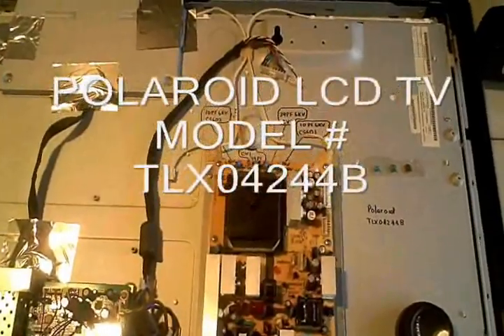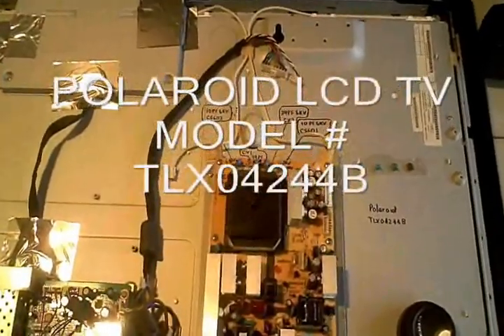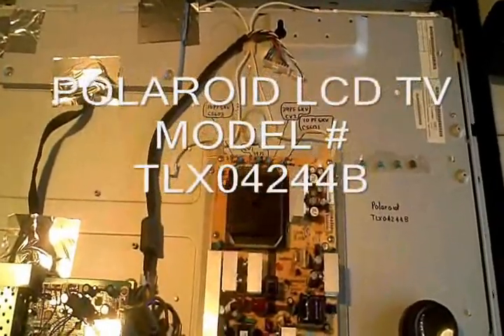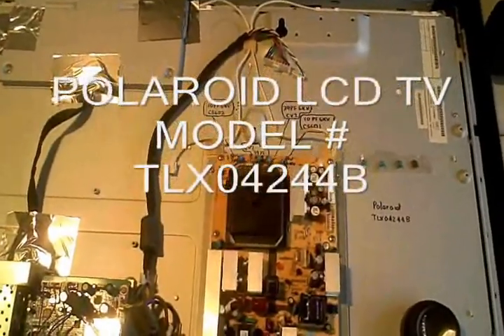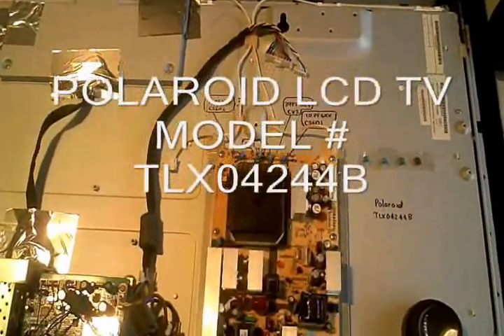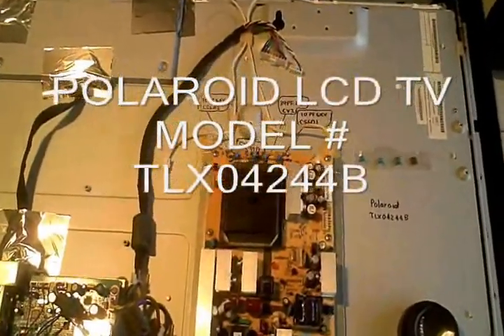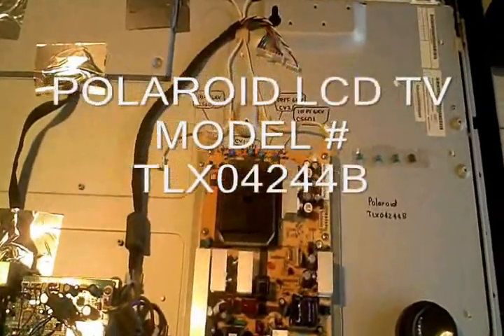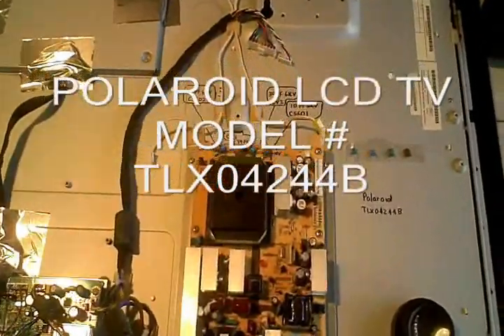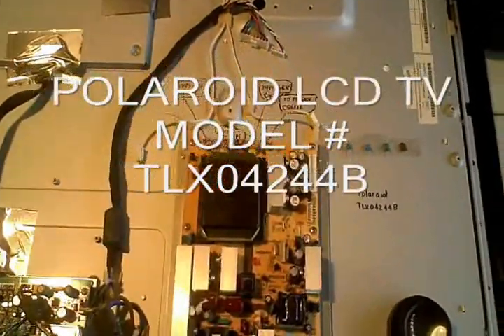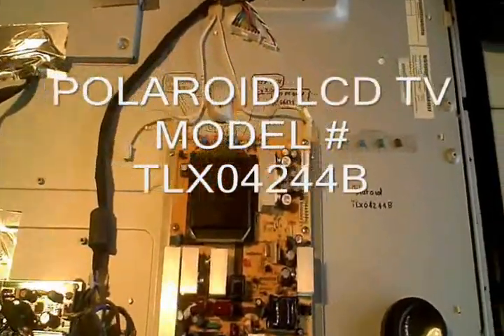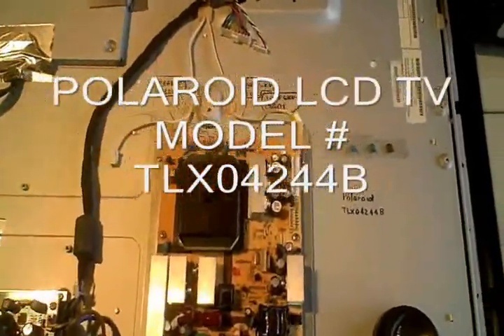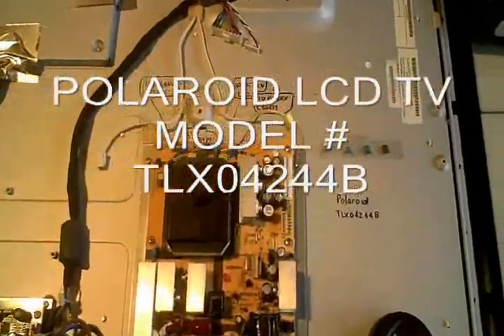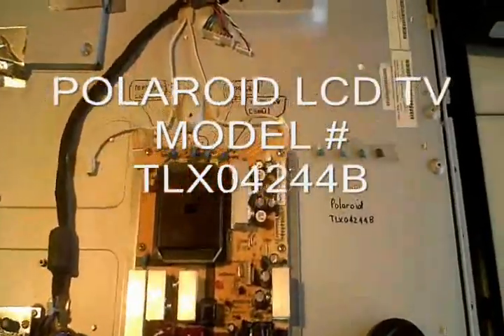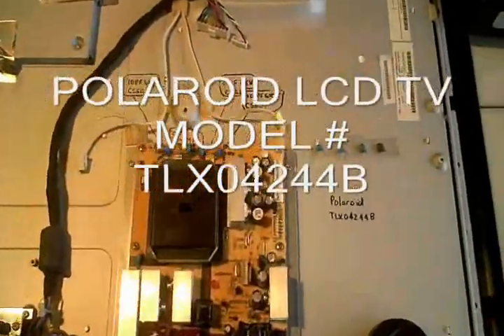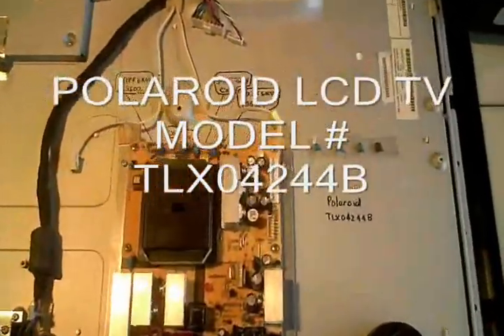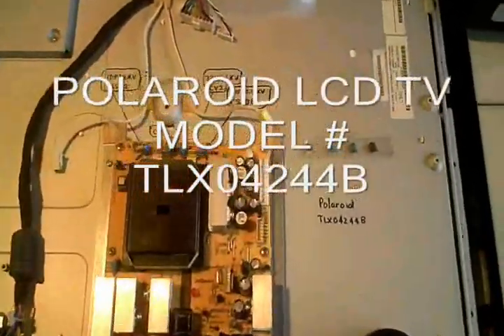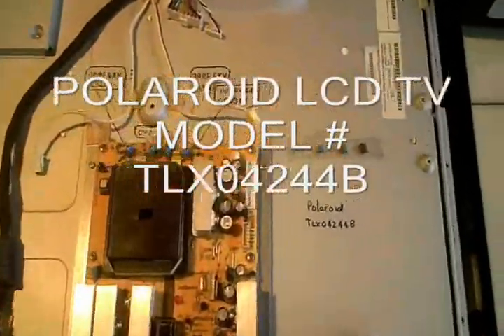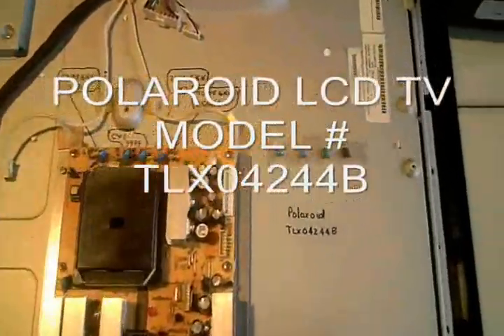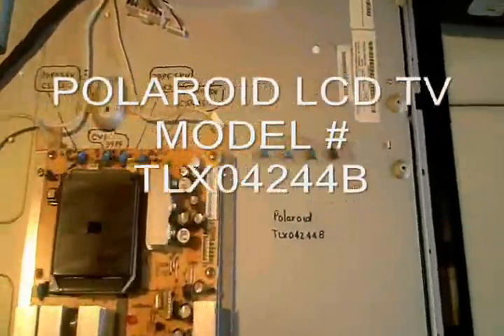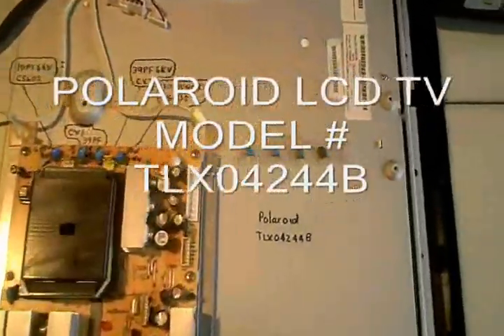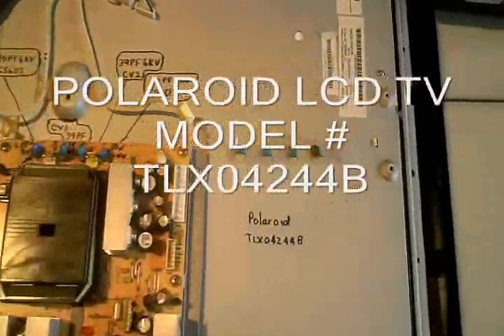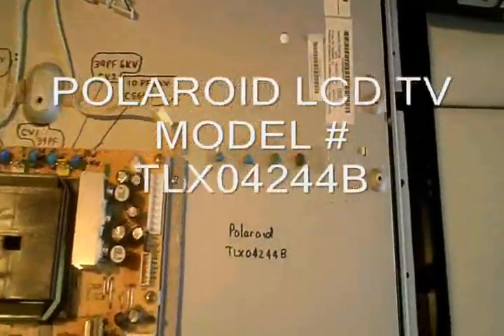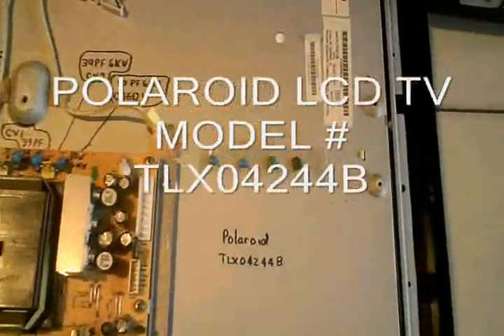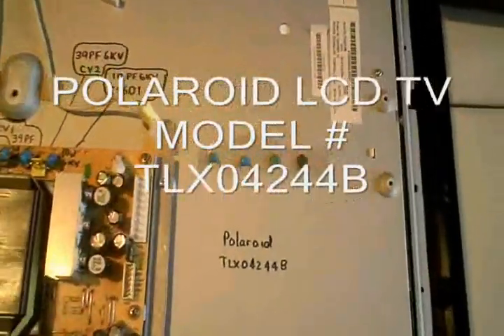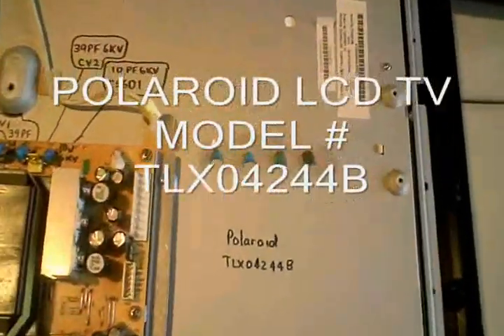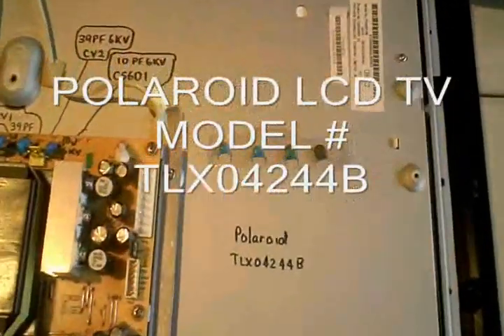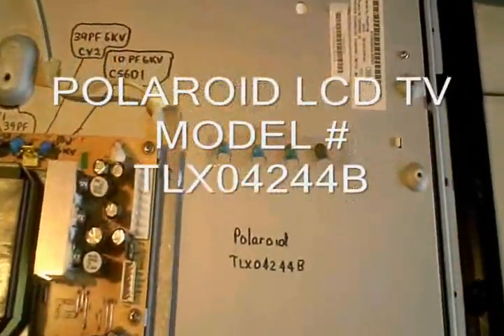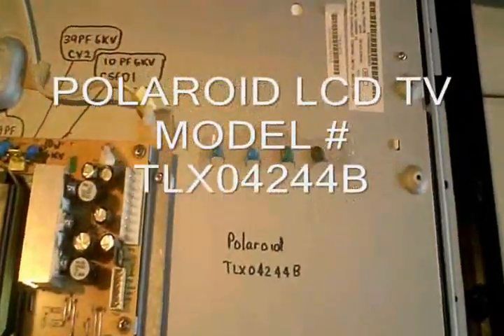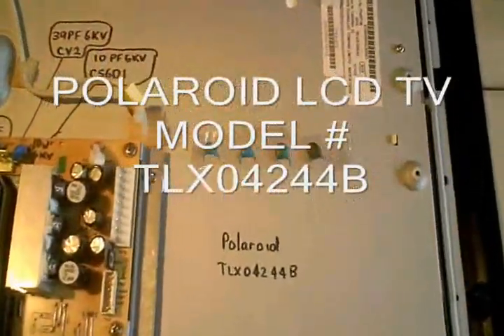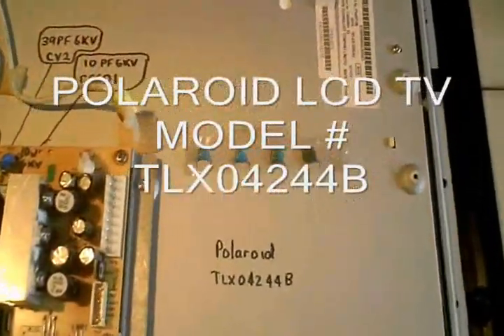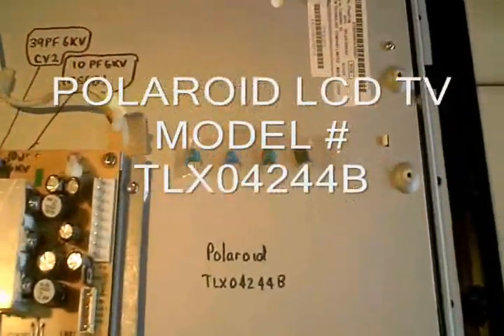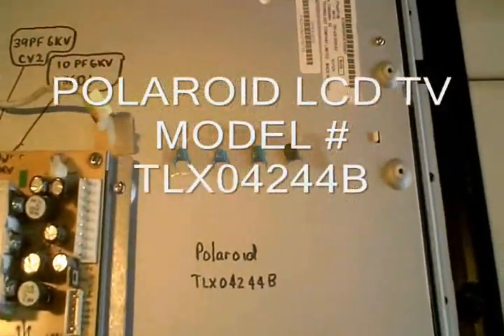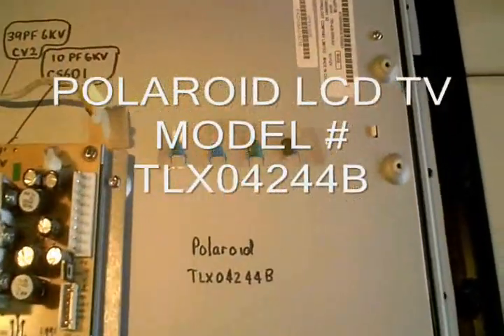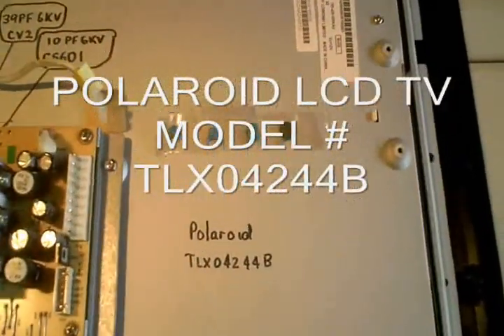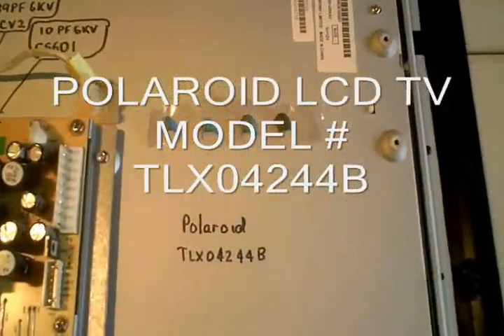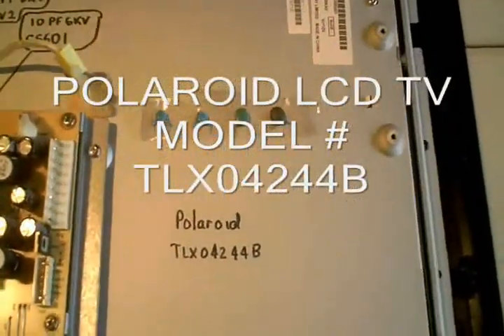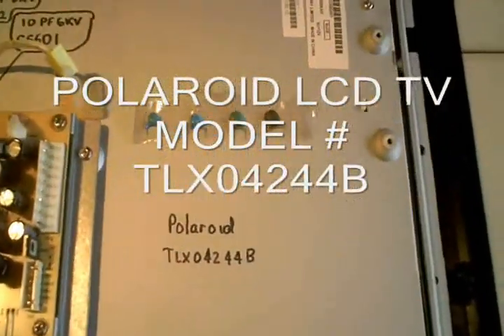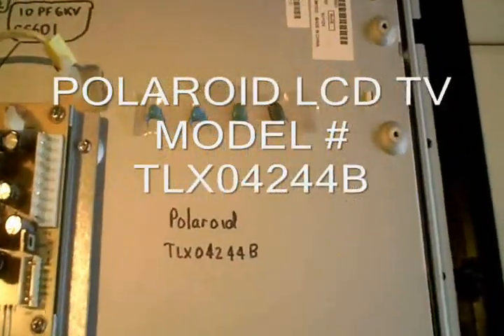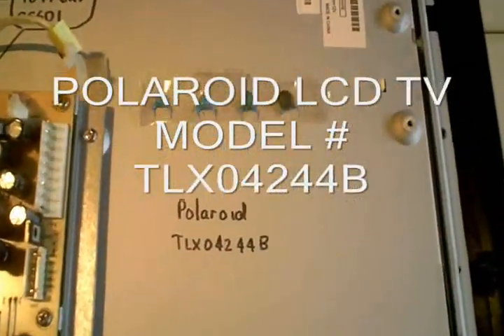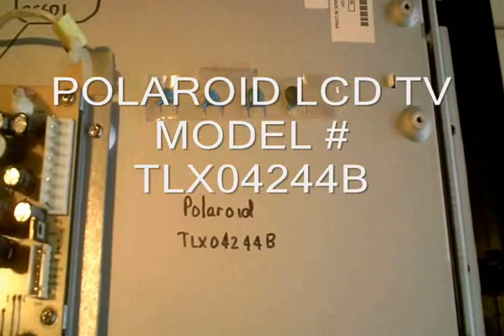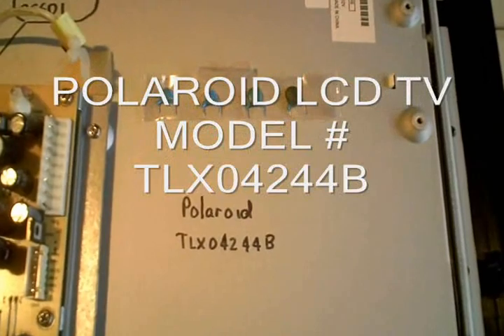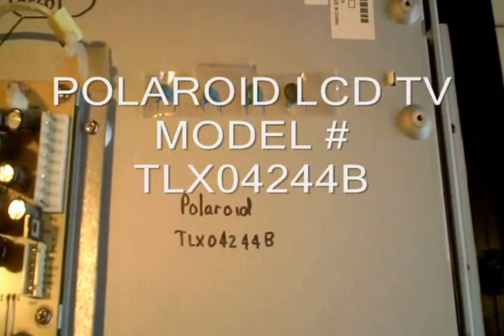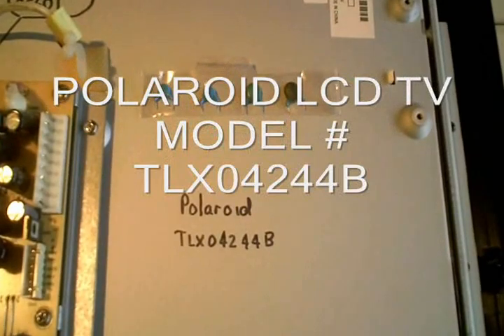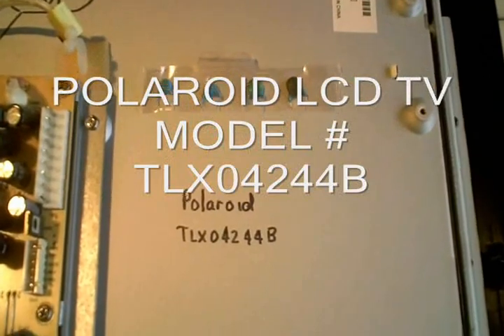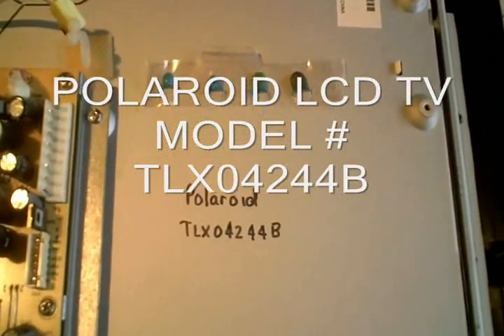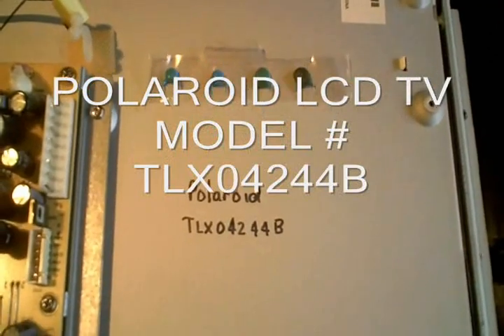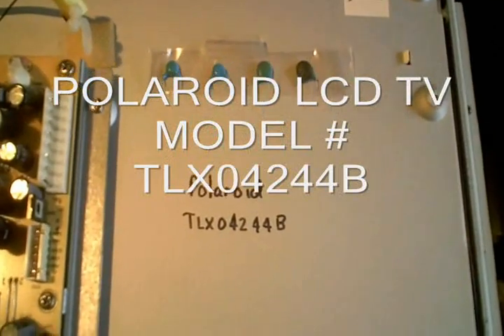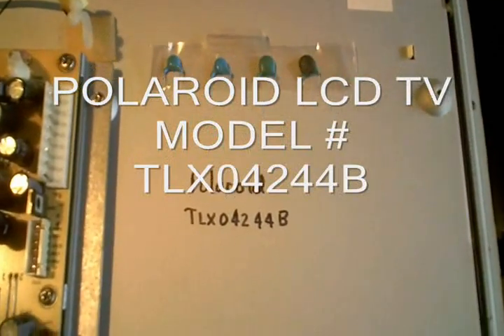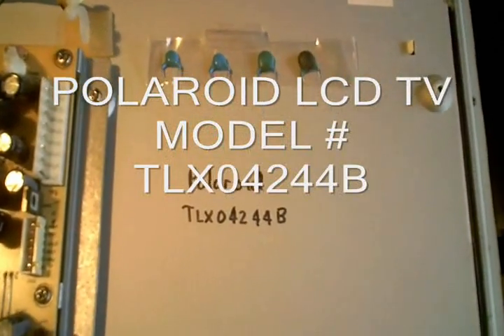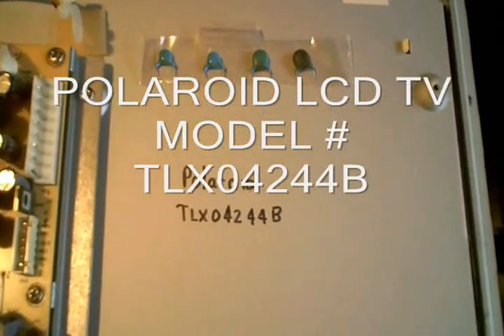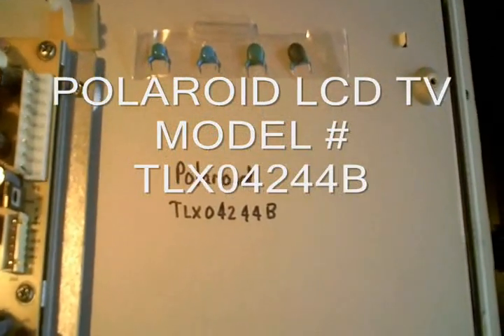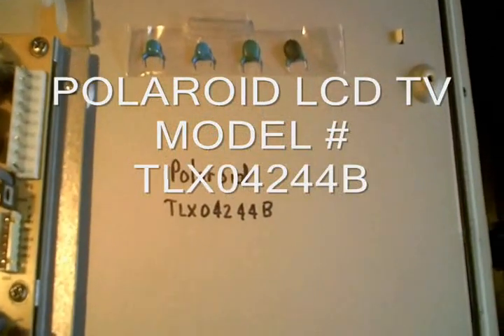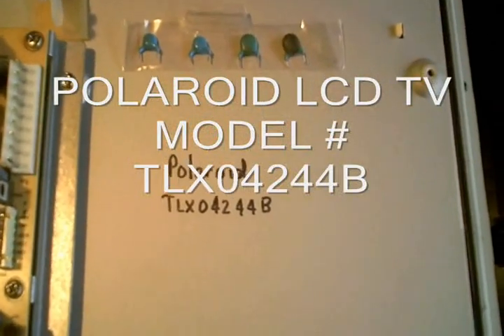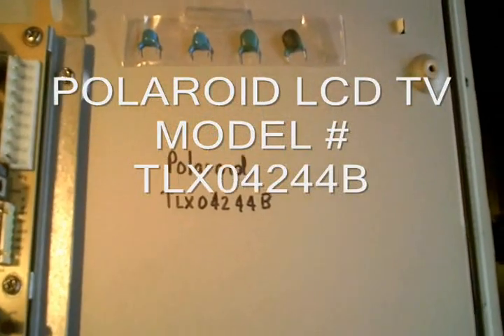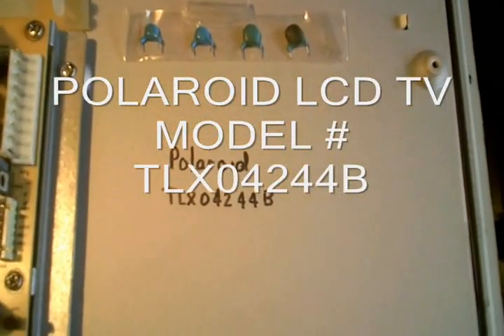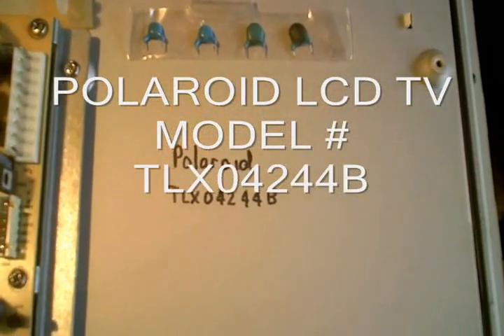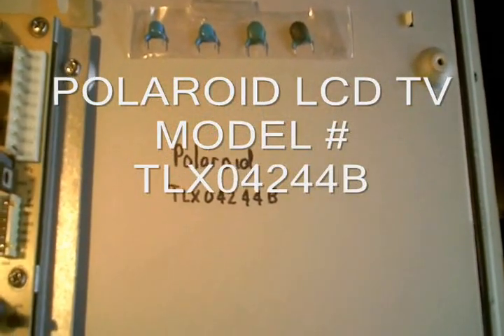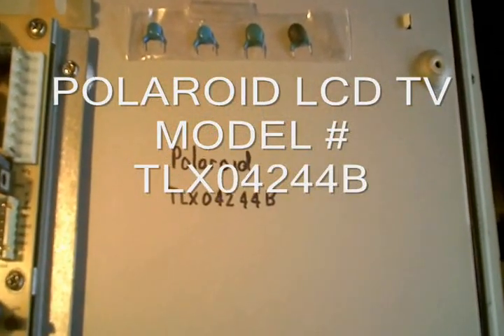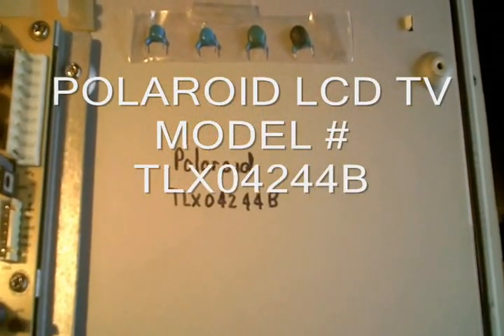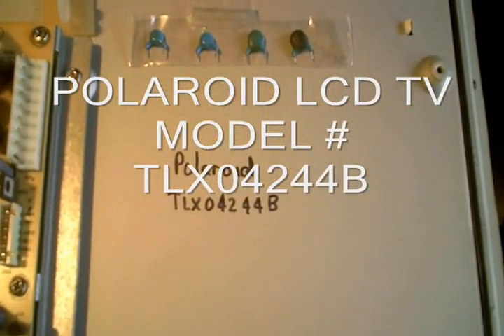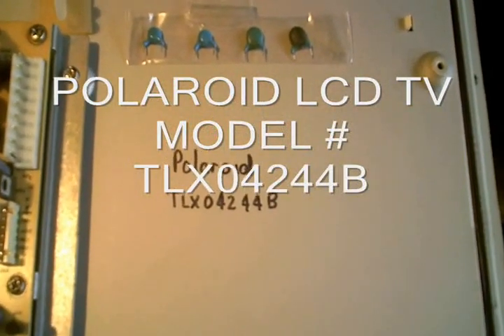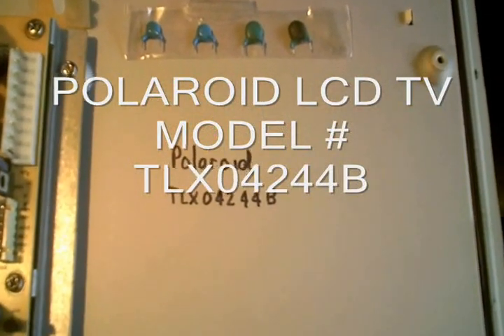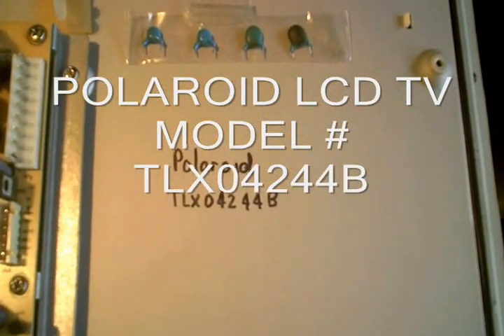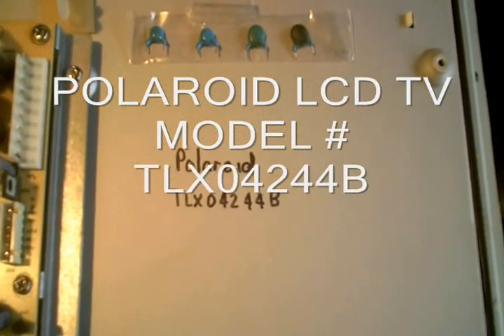Today I'm working on a Polaroid LCD TV. The model number is TLX-042-44B.